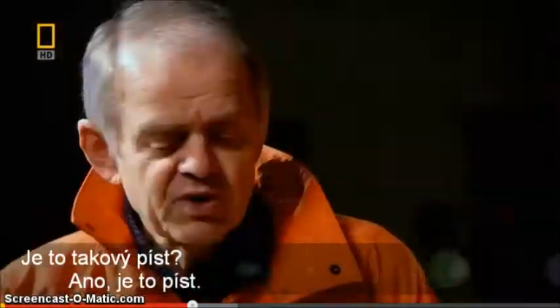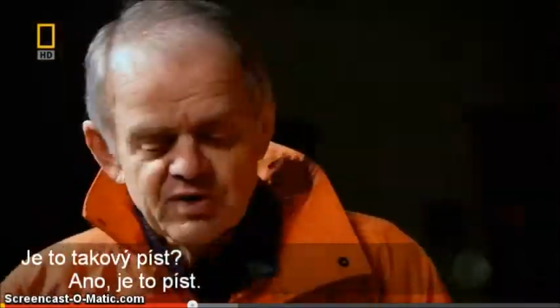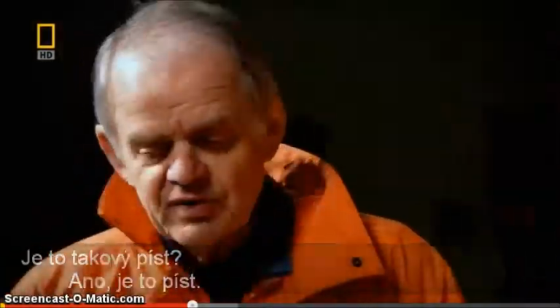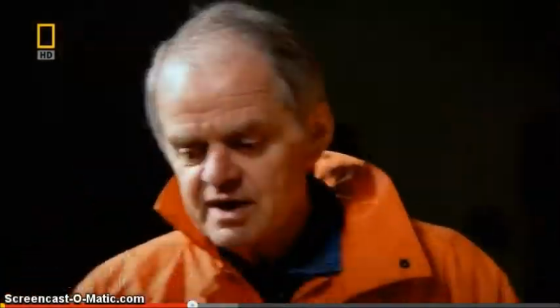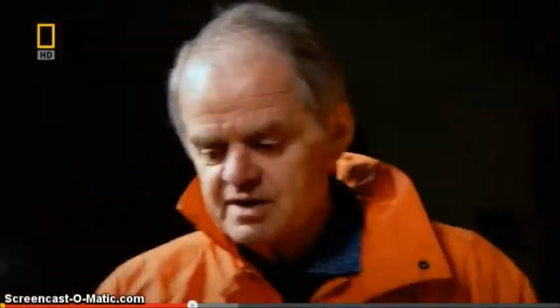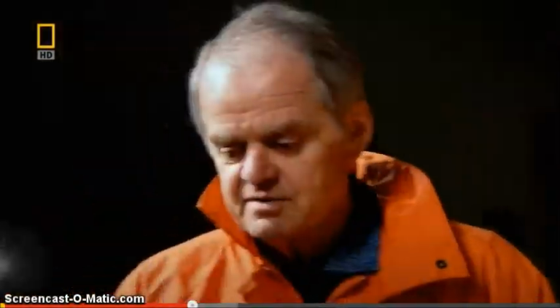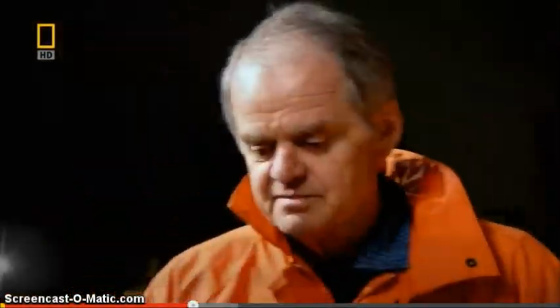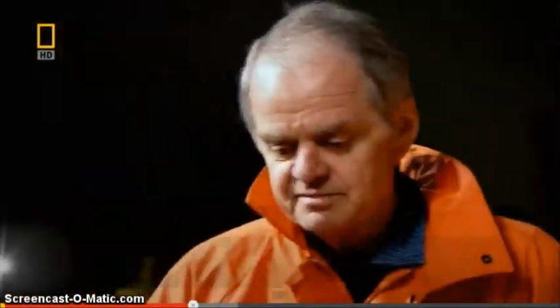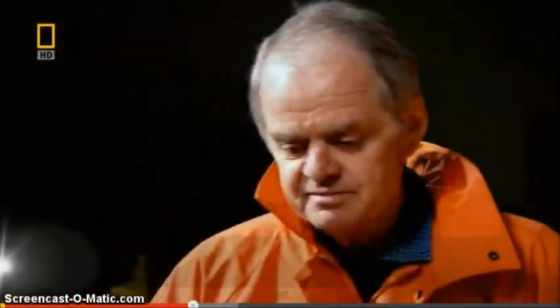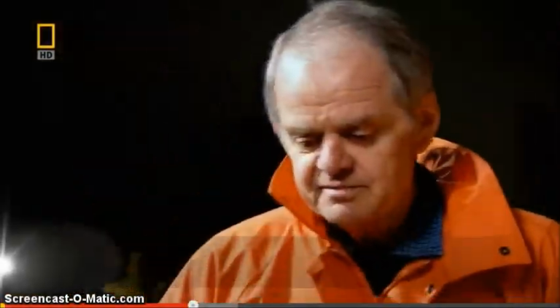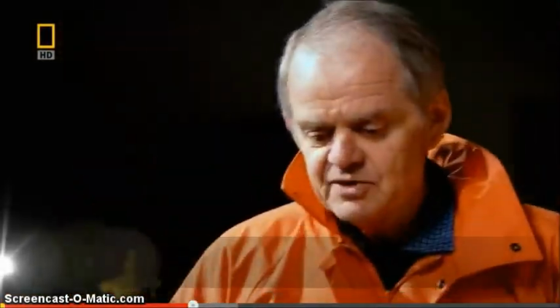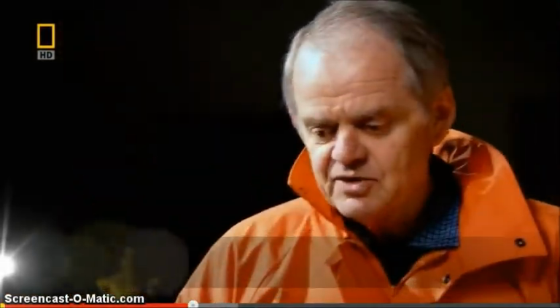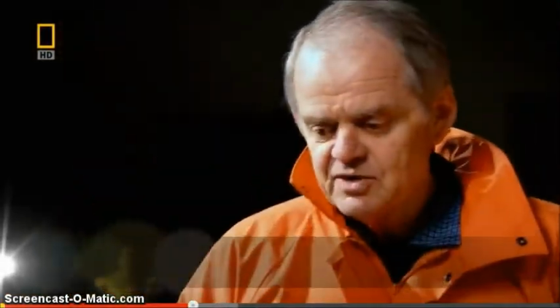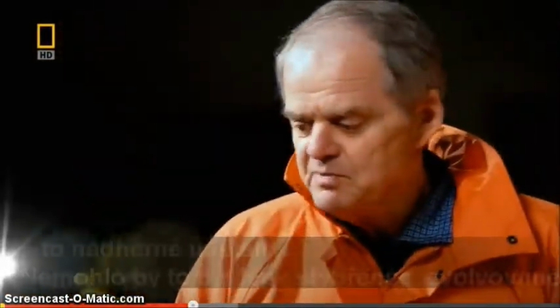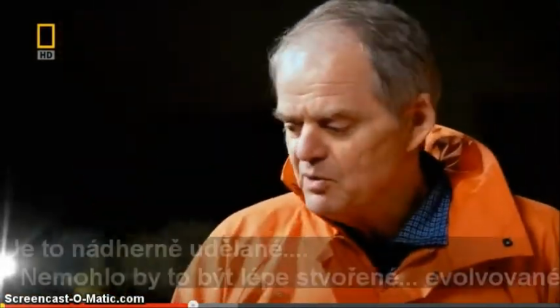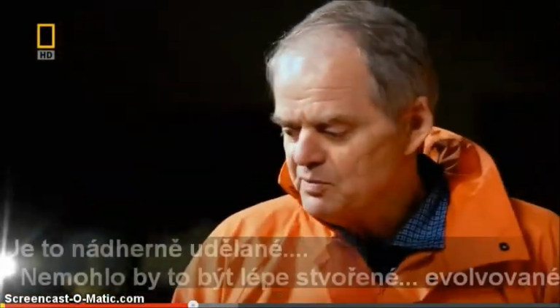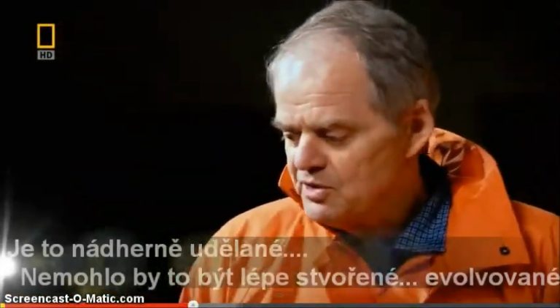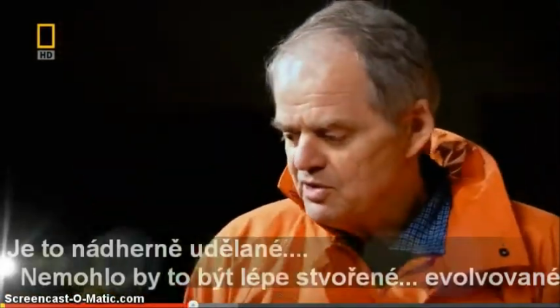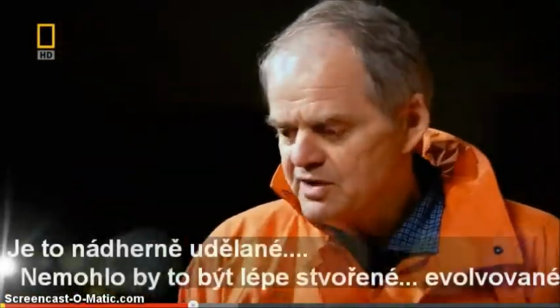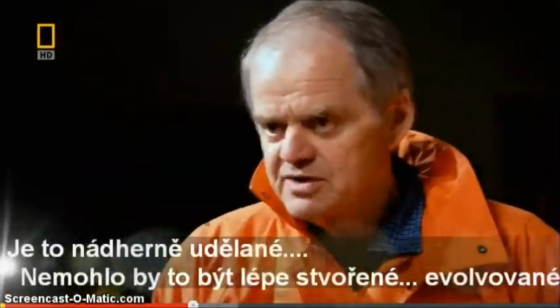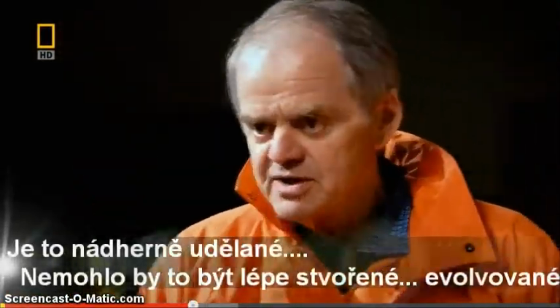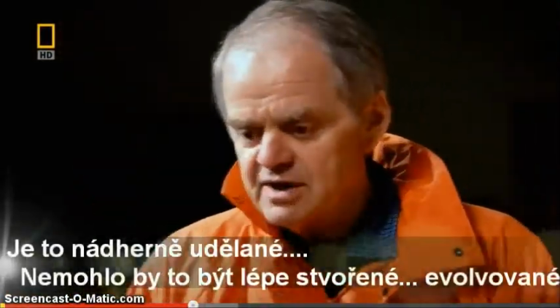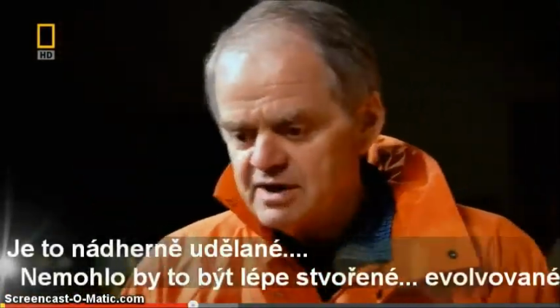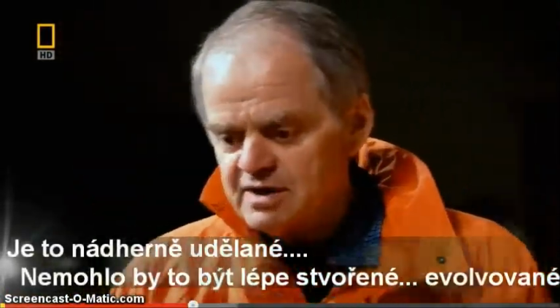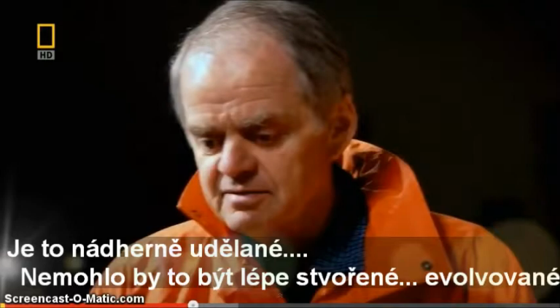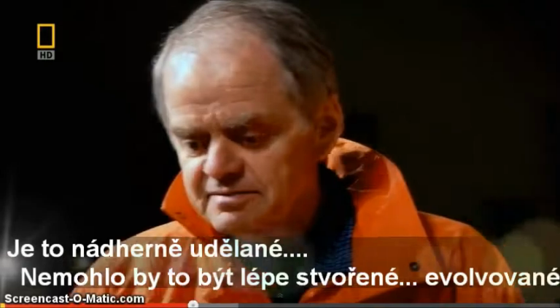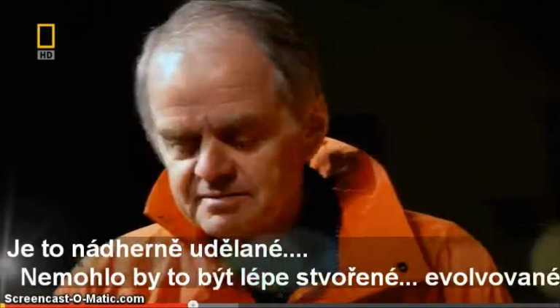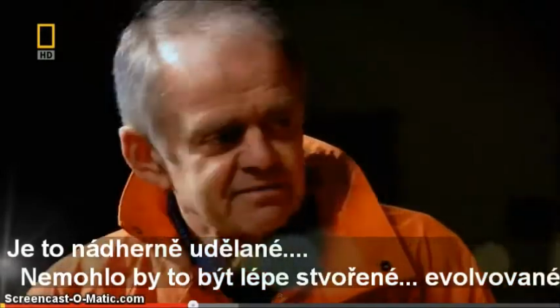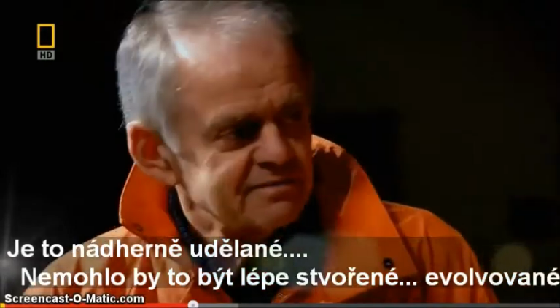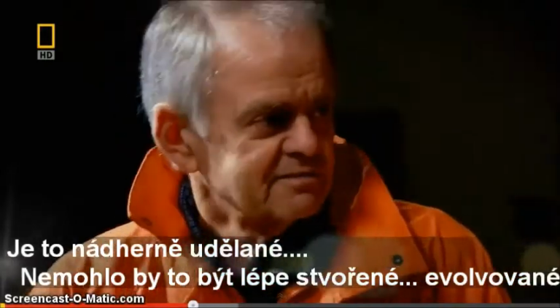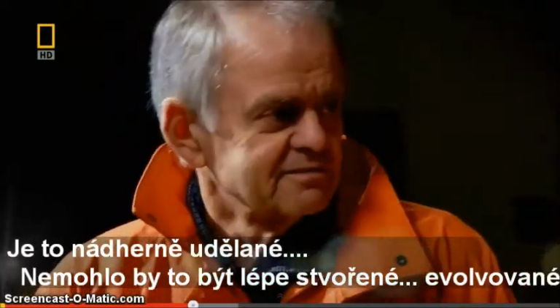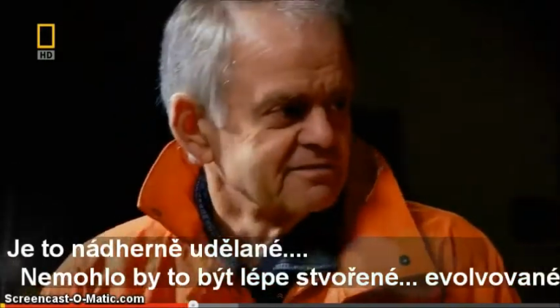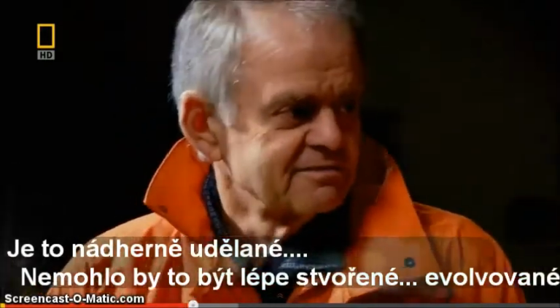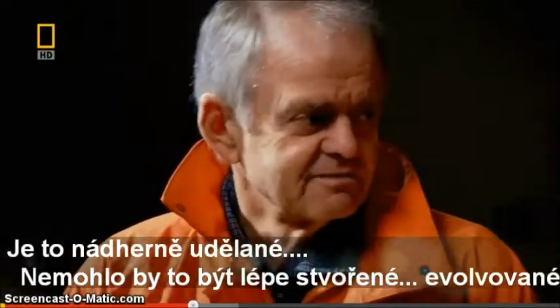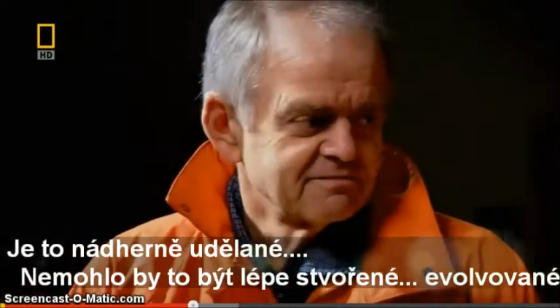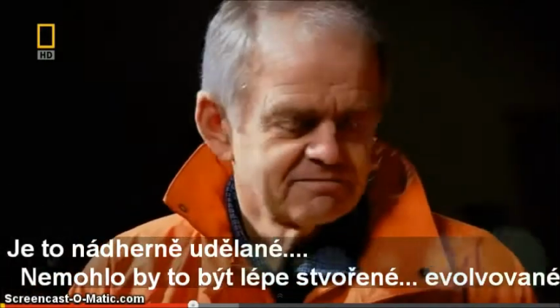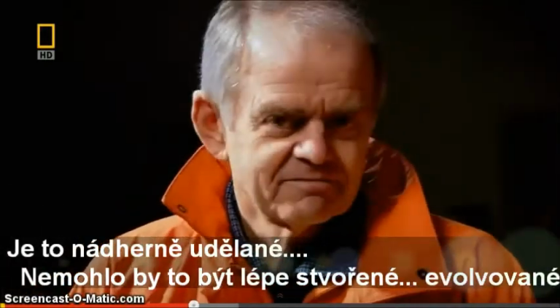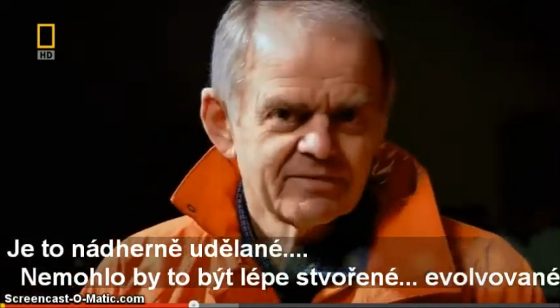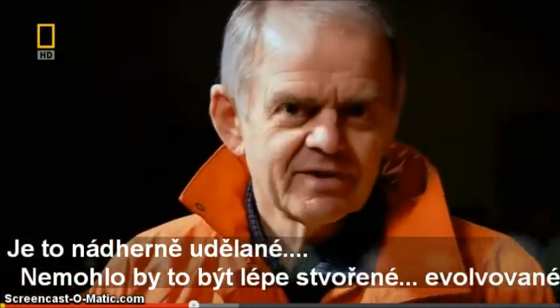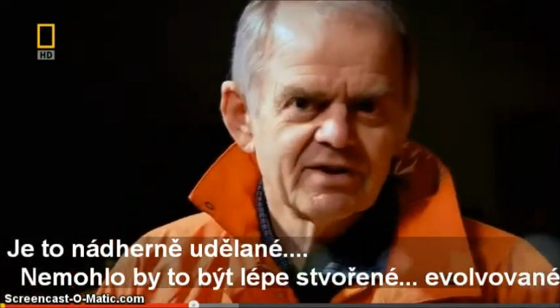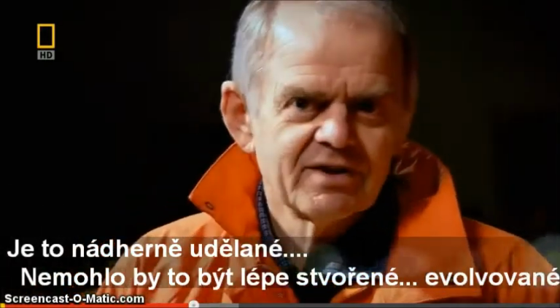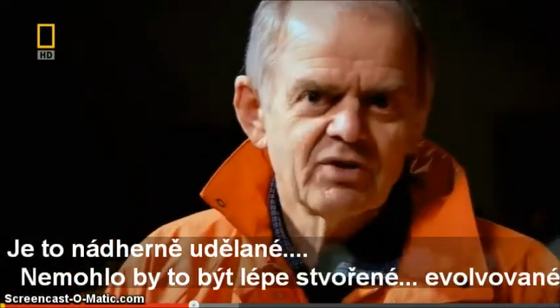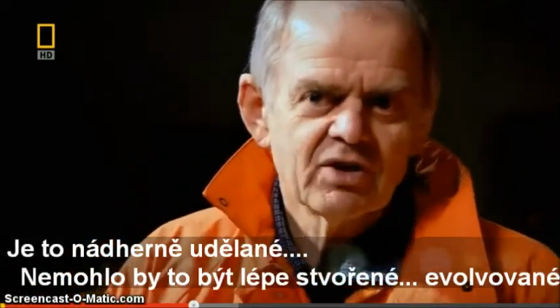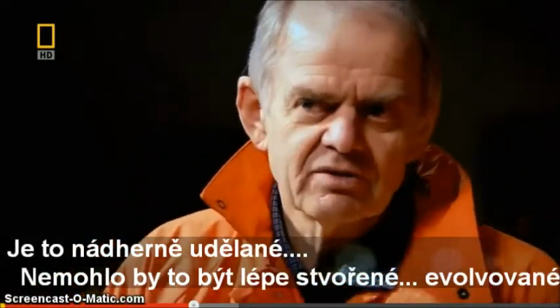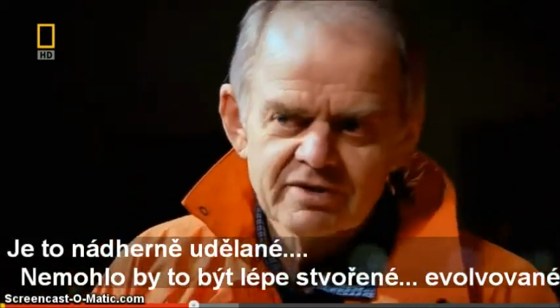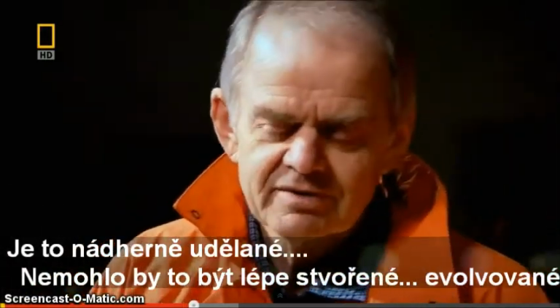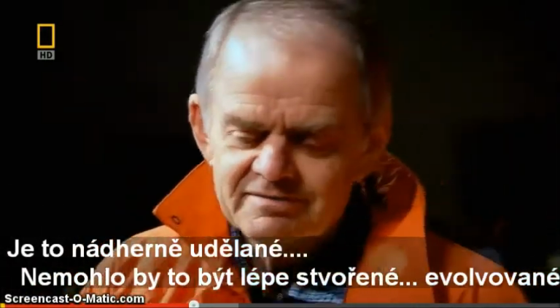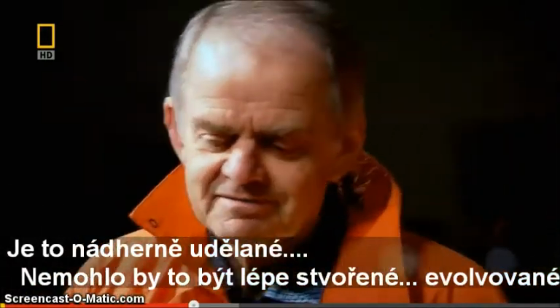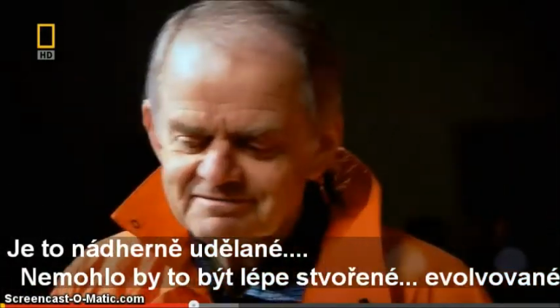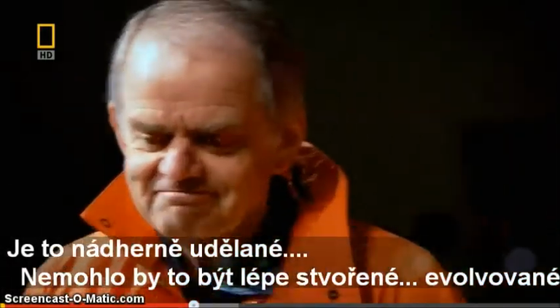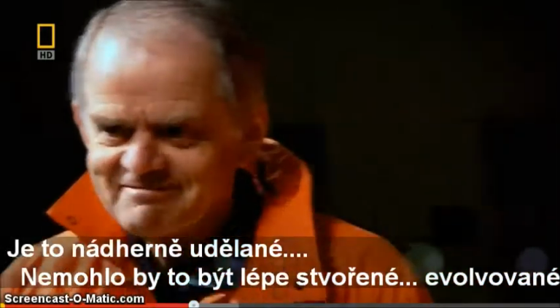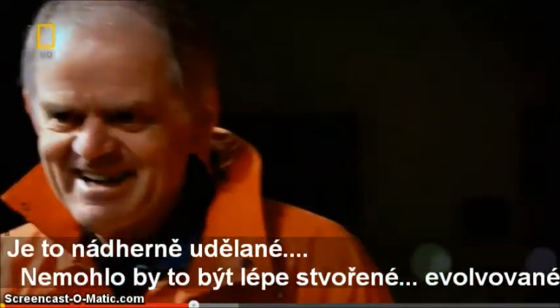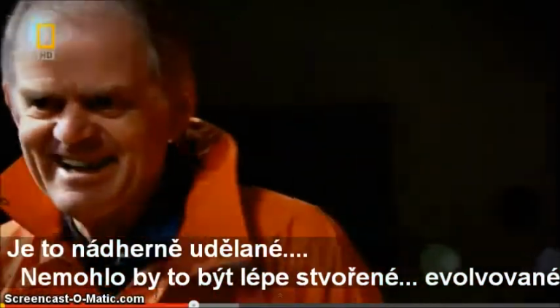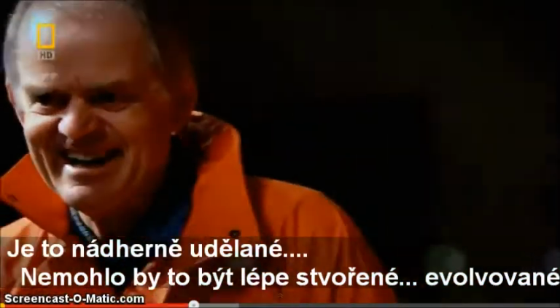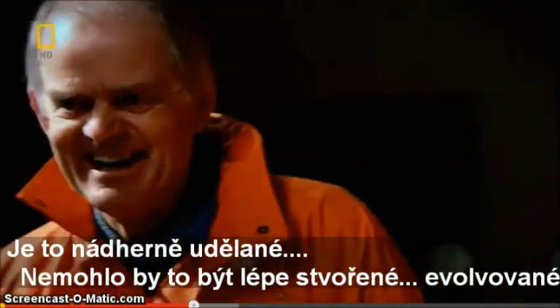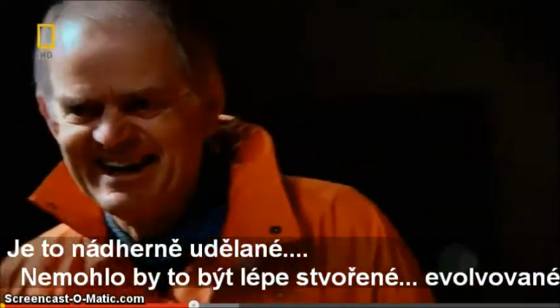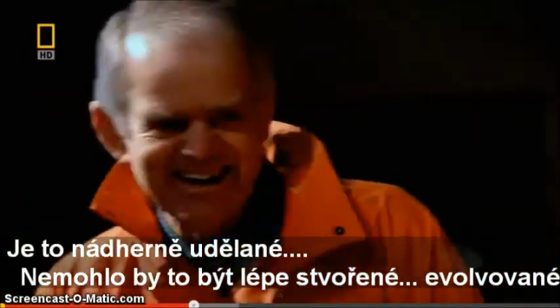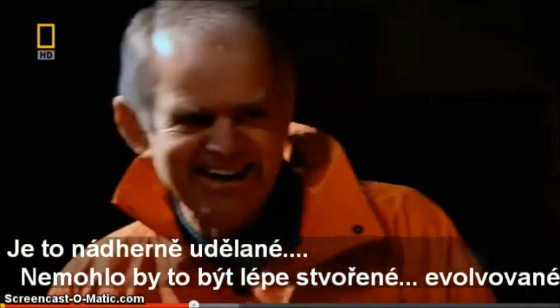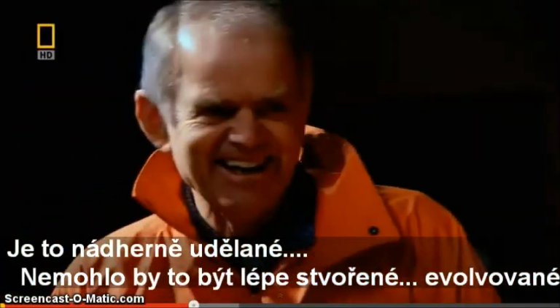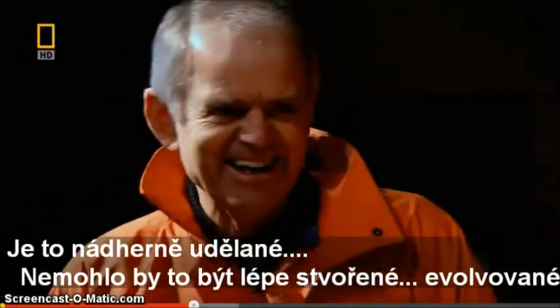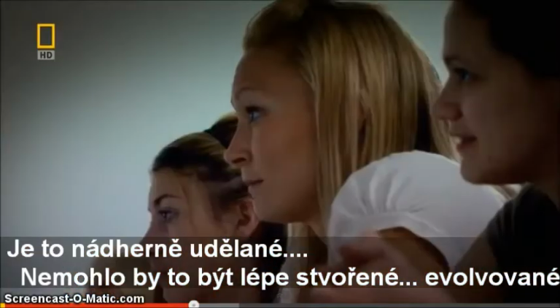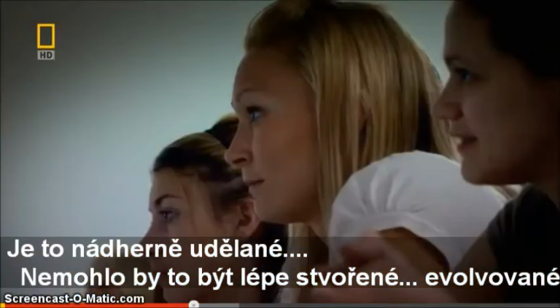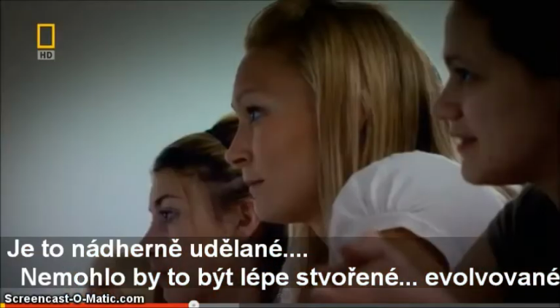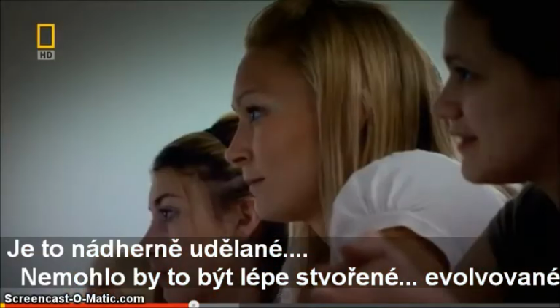Beautifully done. Couldn't be more beautifully designed. Evolved.